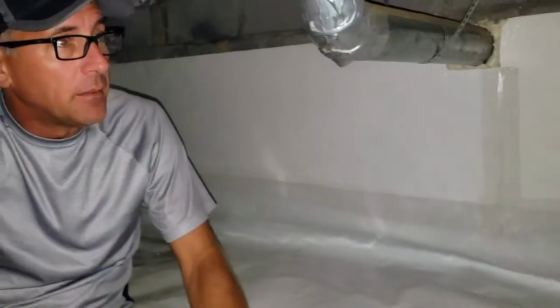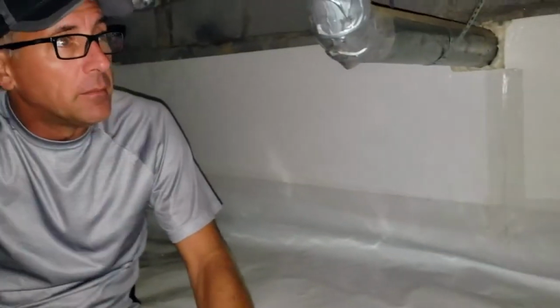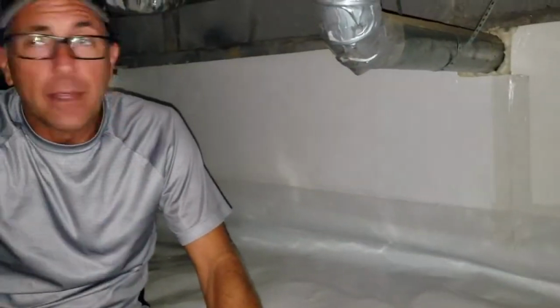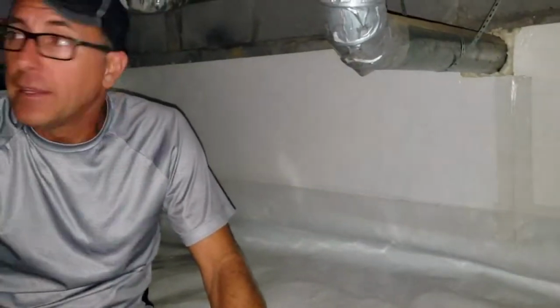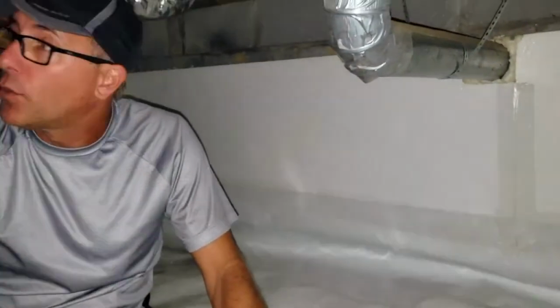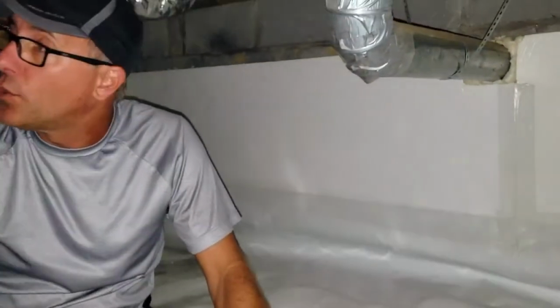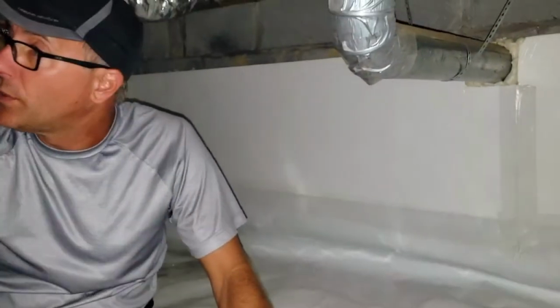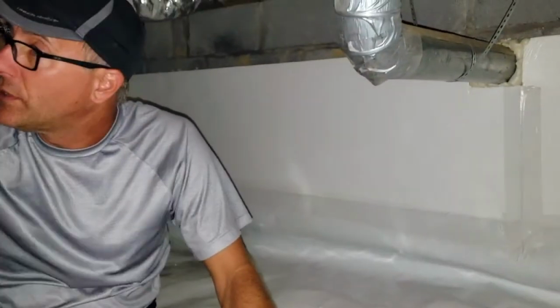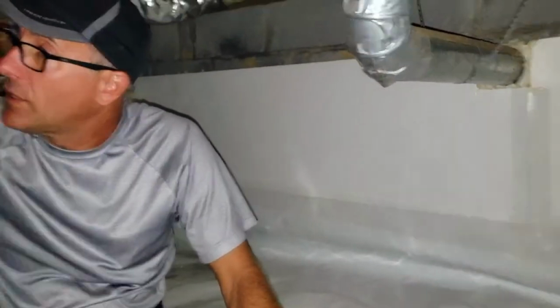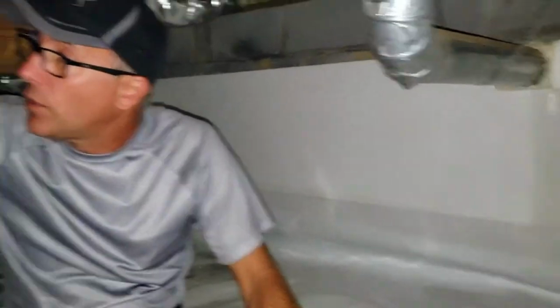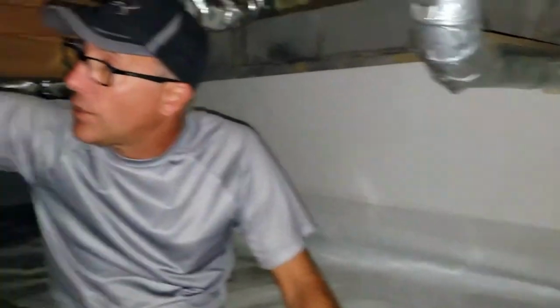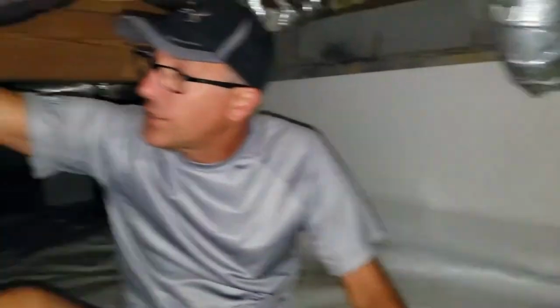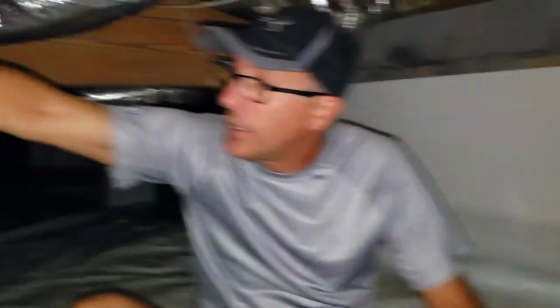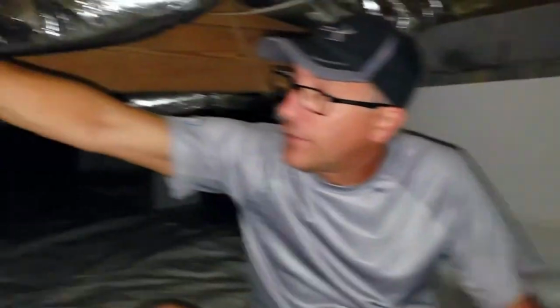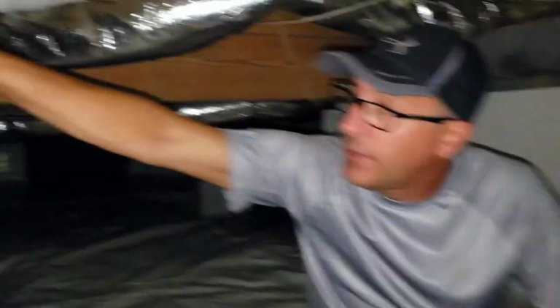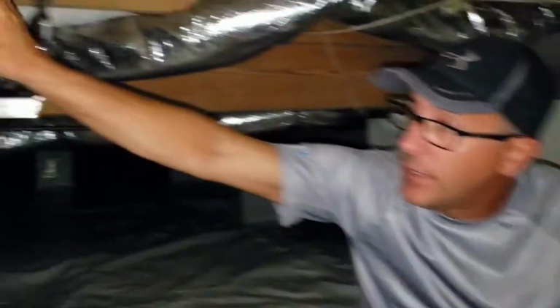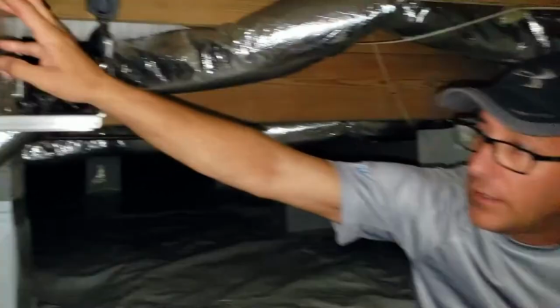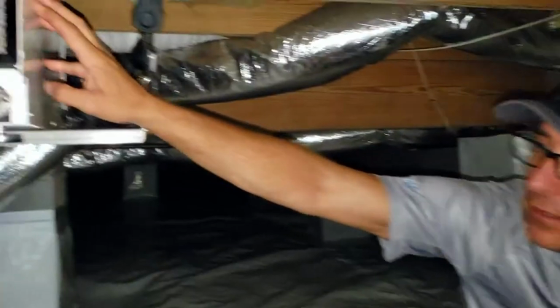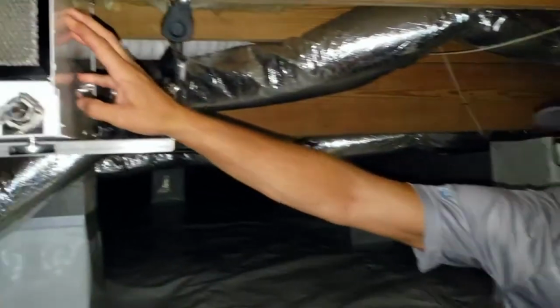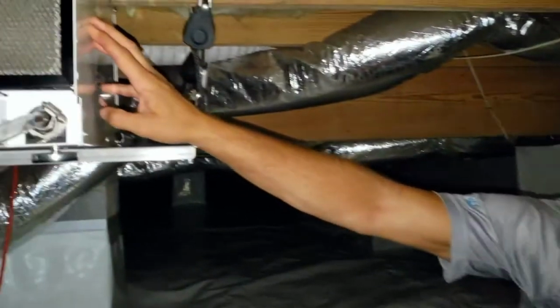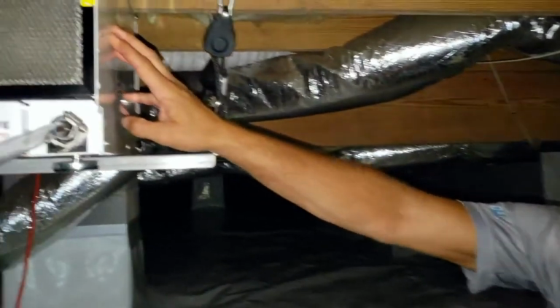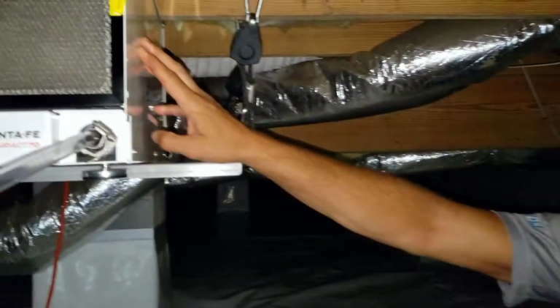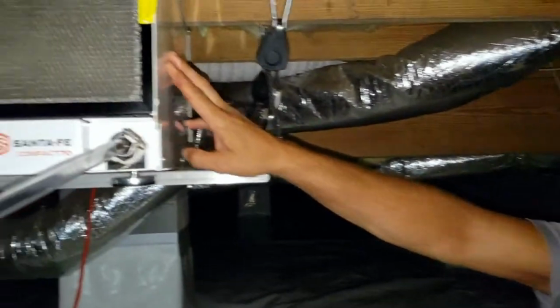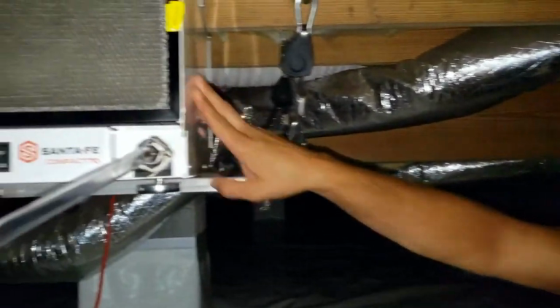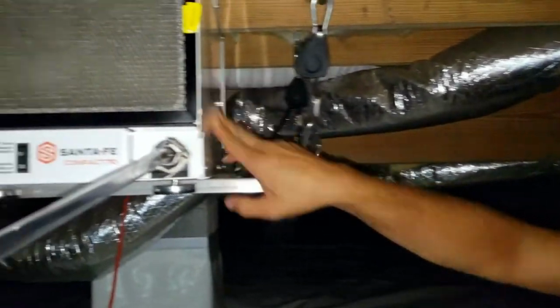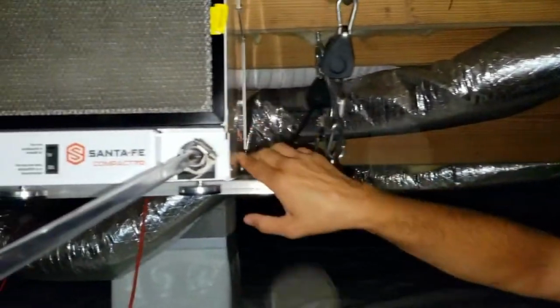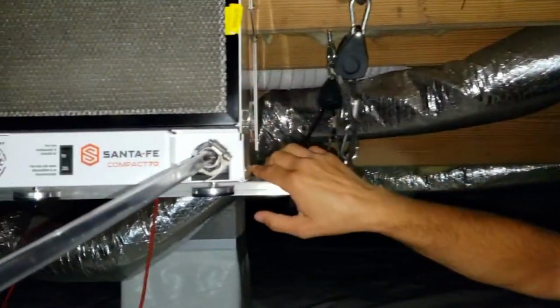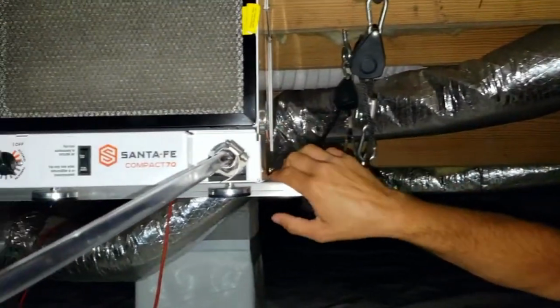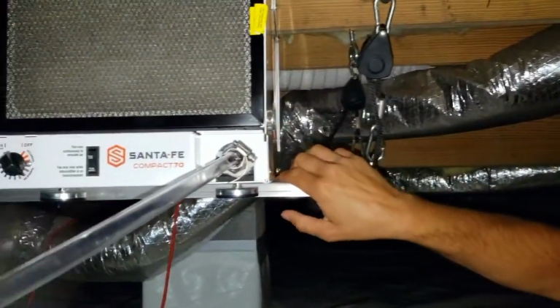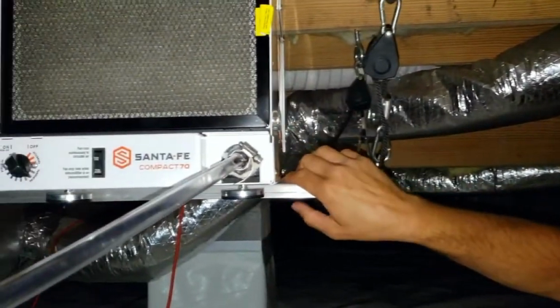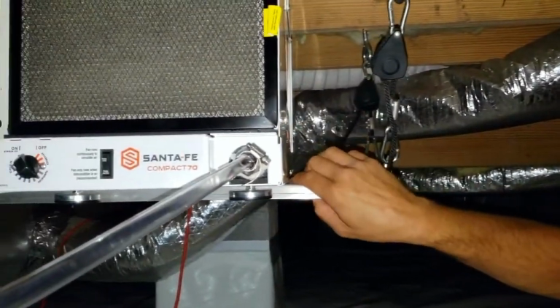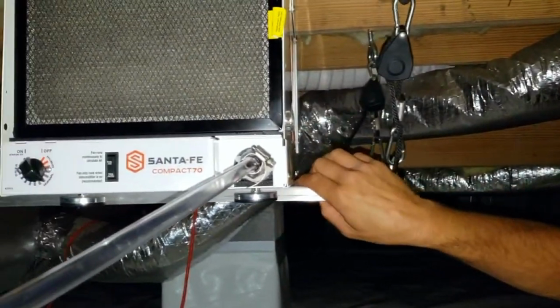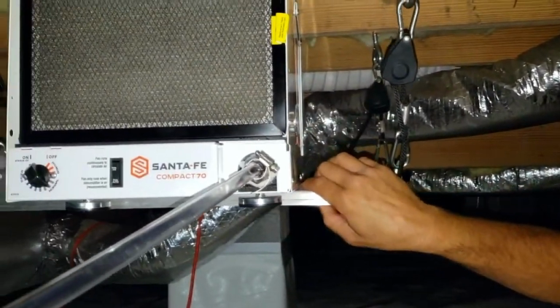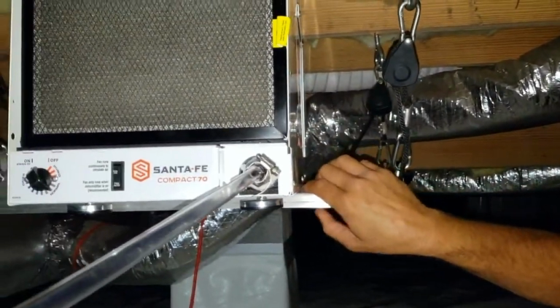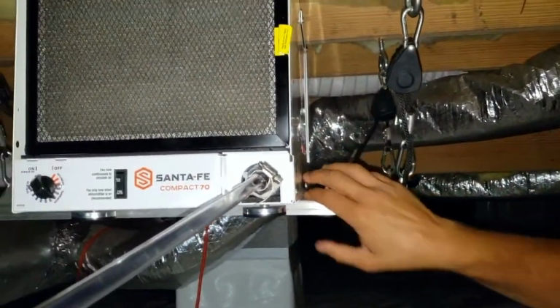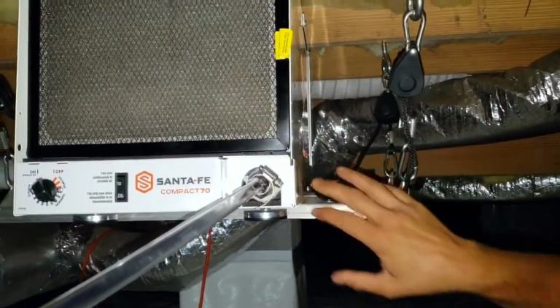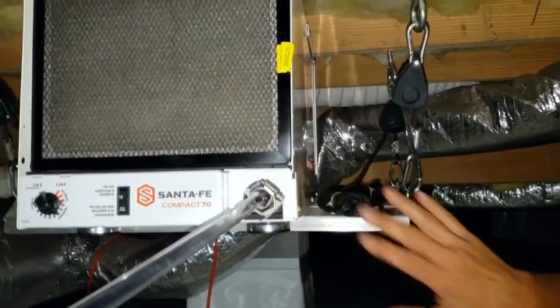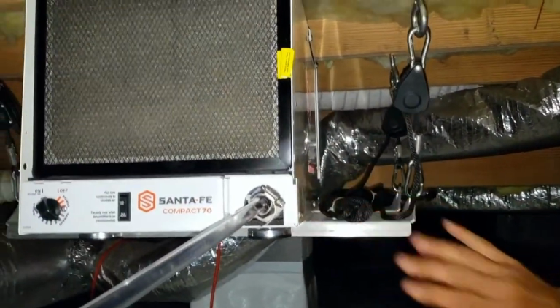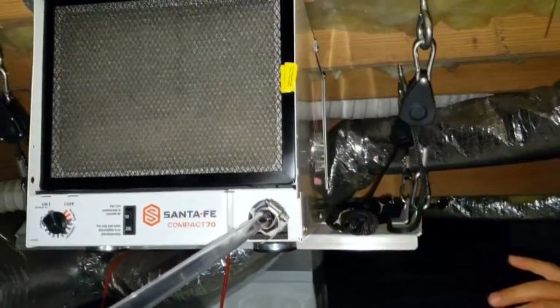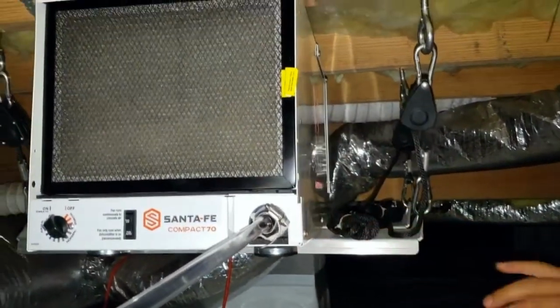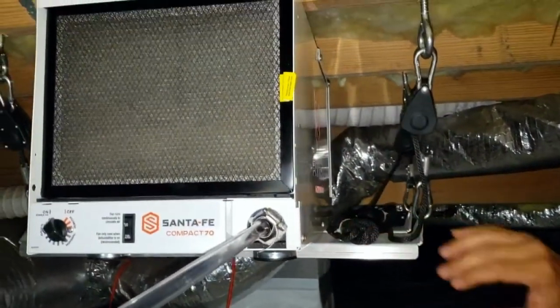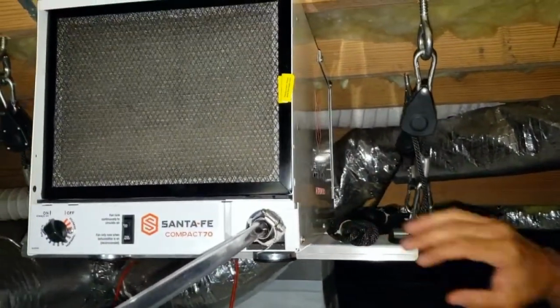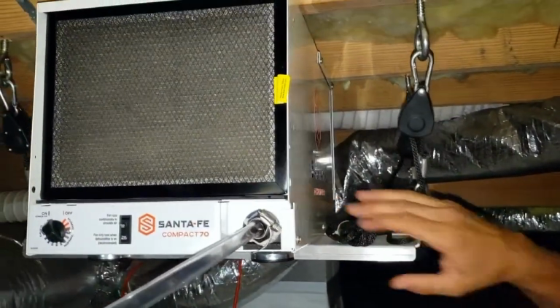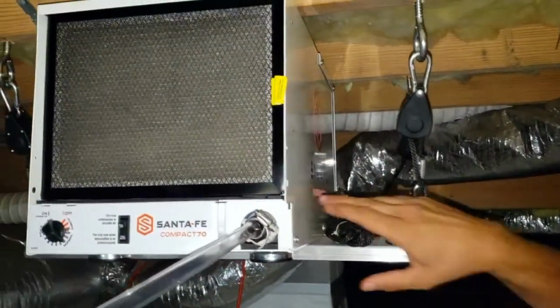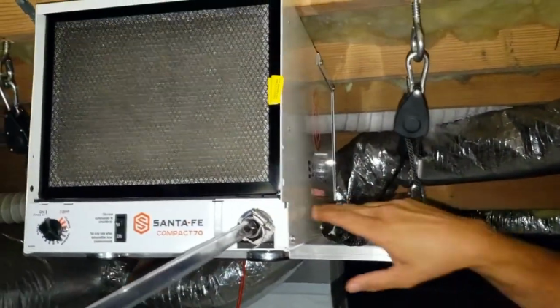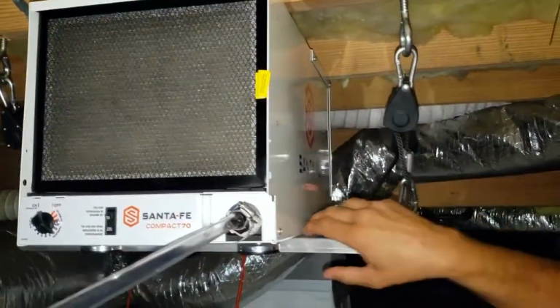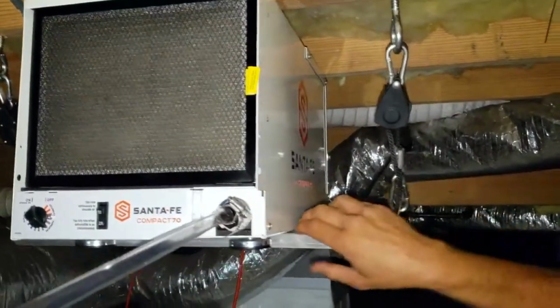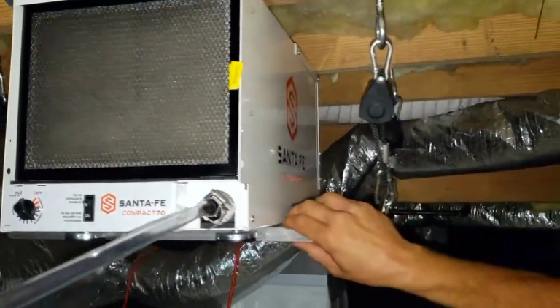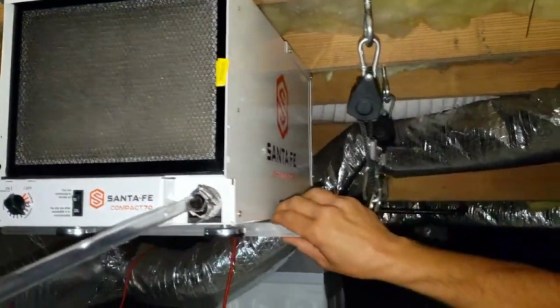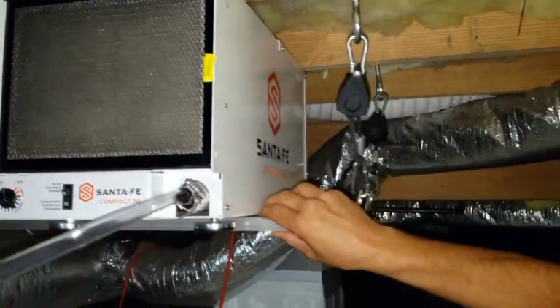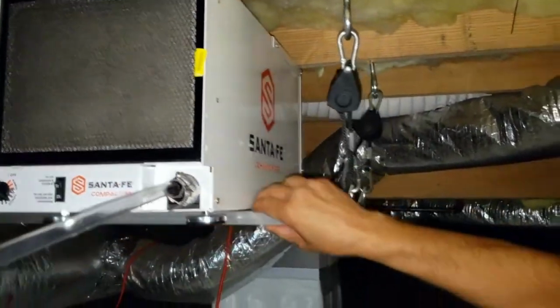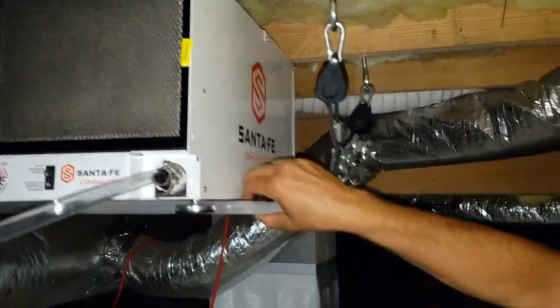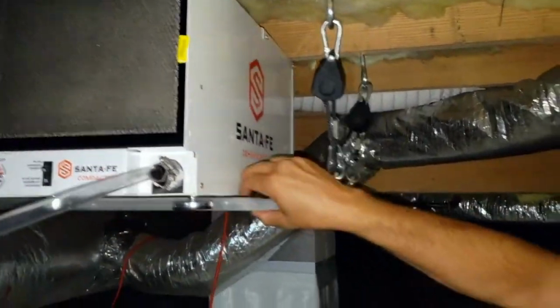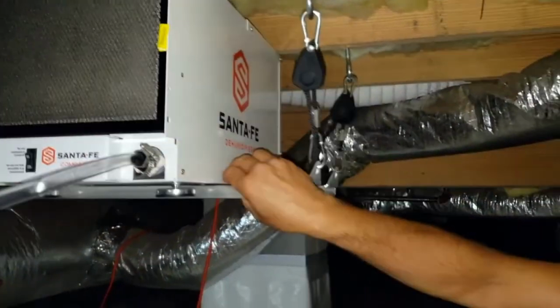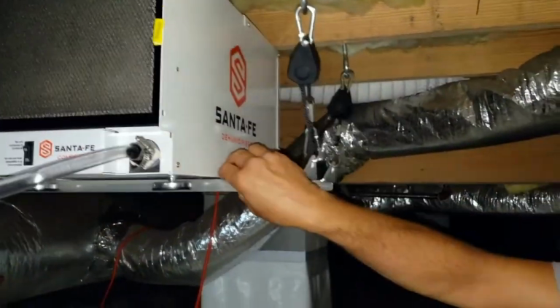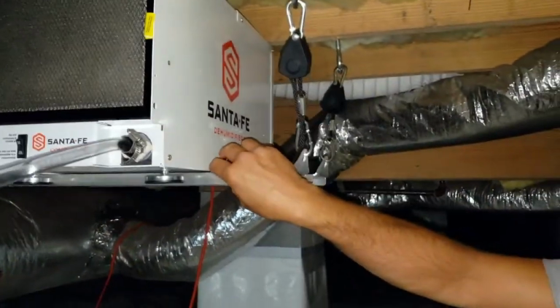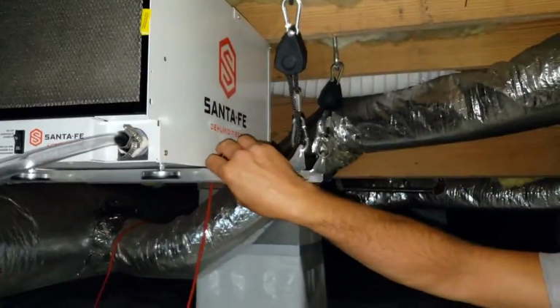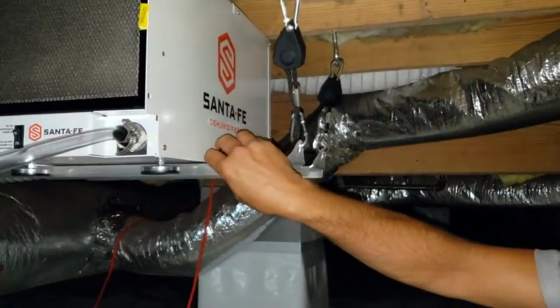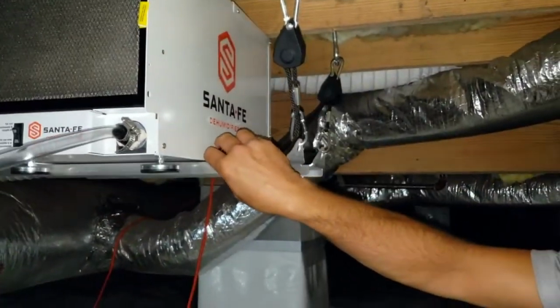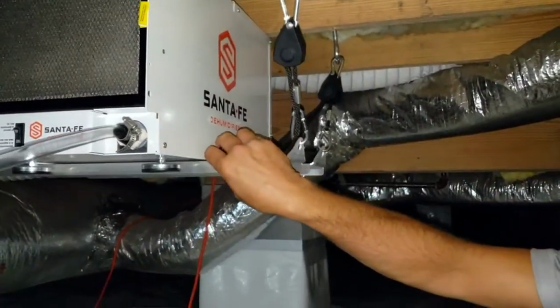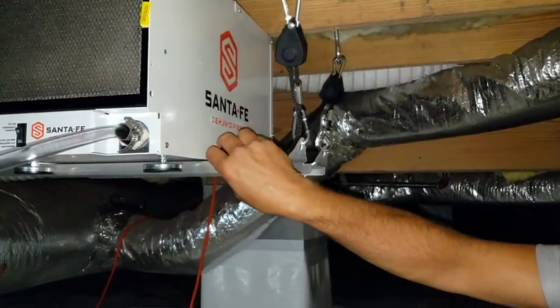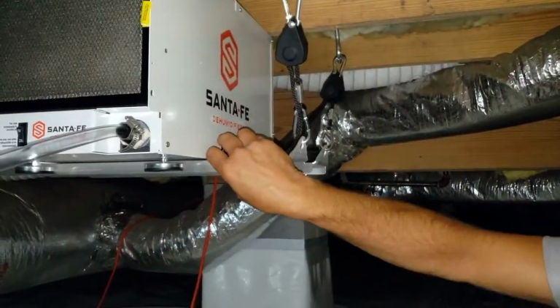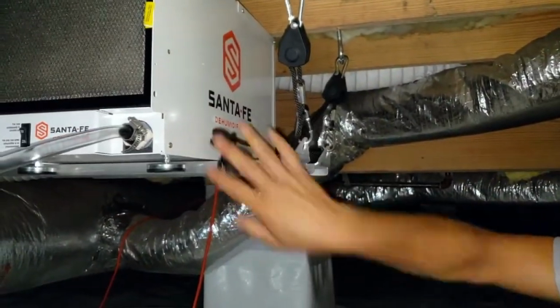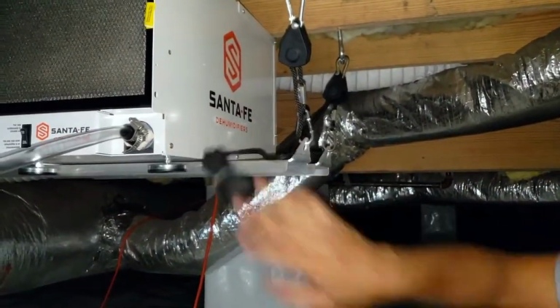We also install our Santa Fe Compact Air dehumidifier. We have many models depending on the square footage of the crawl space.